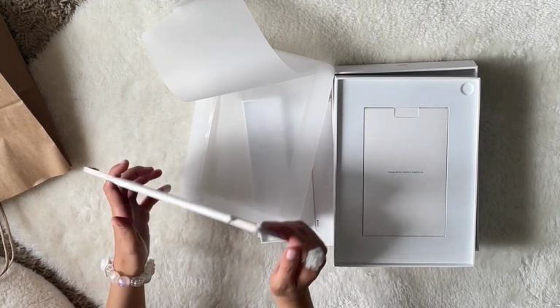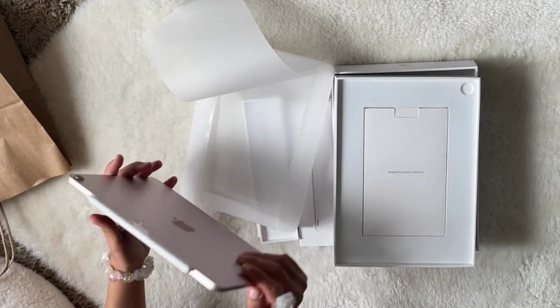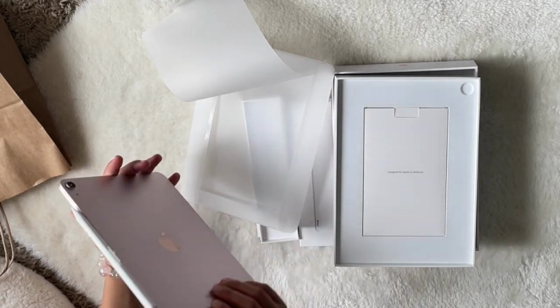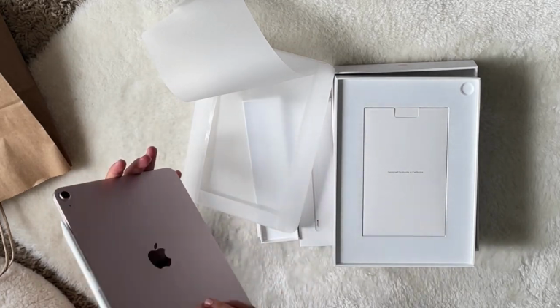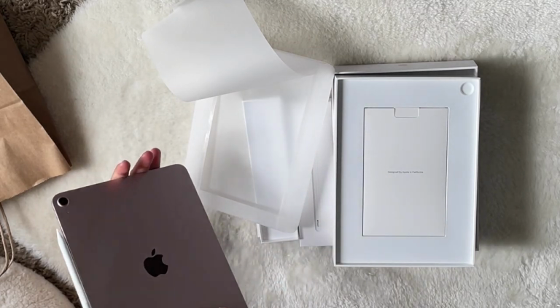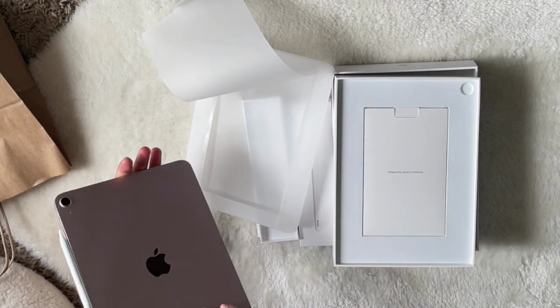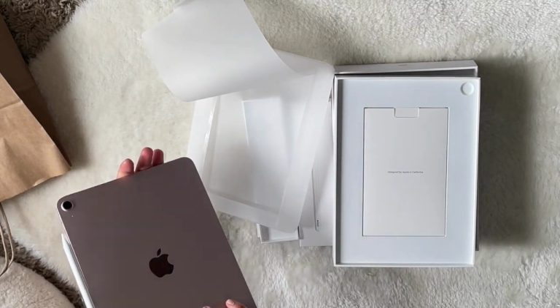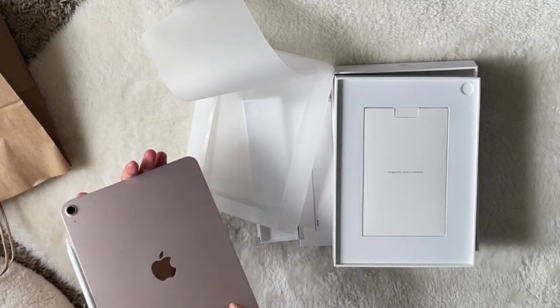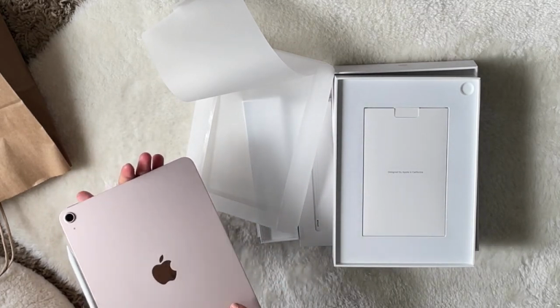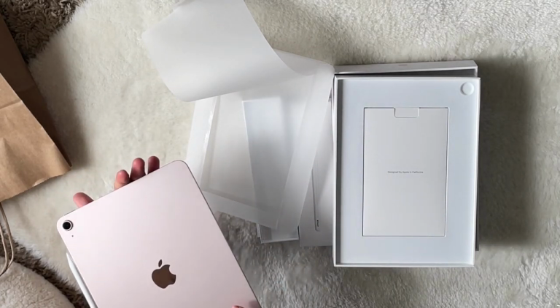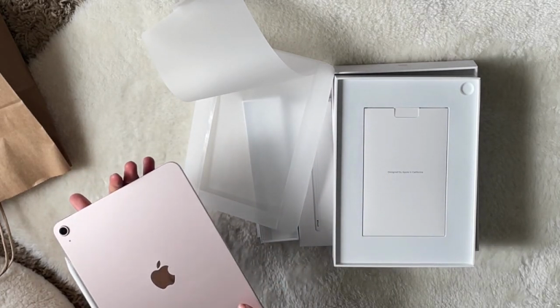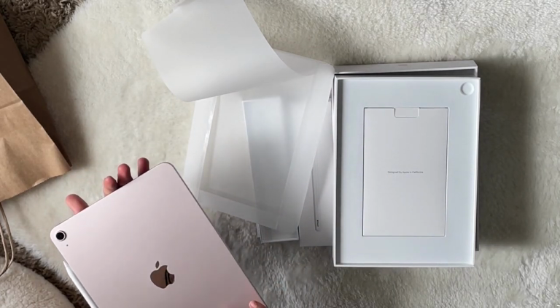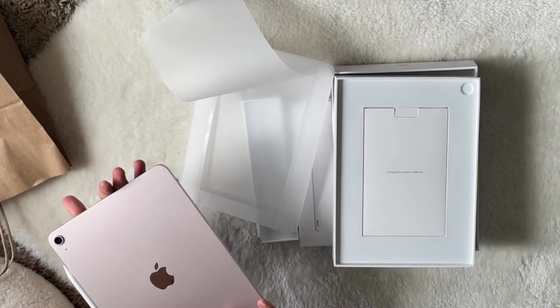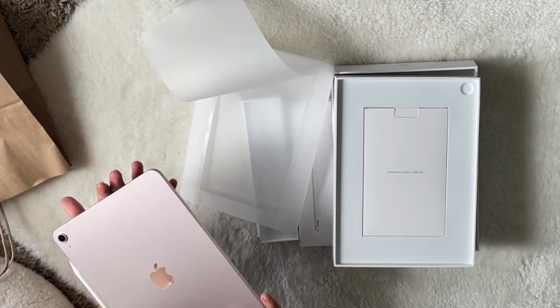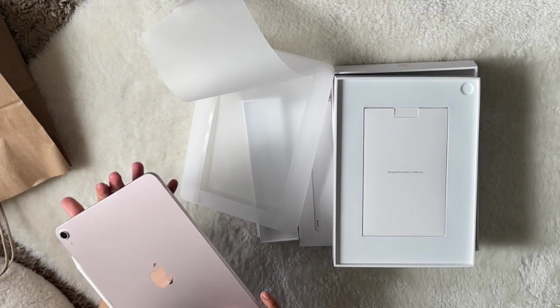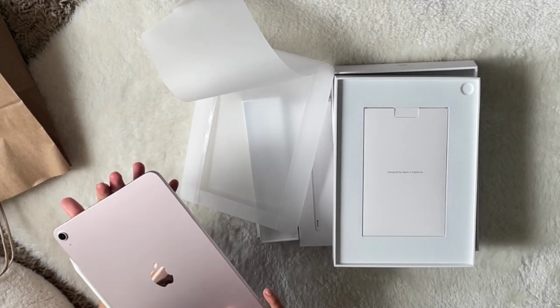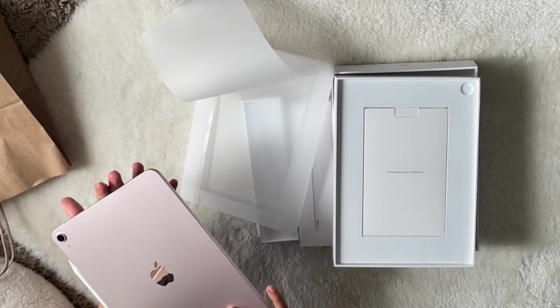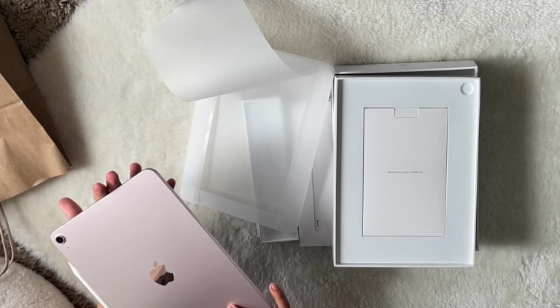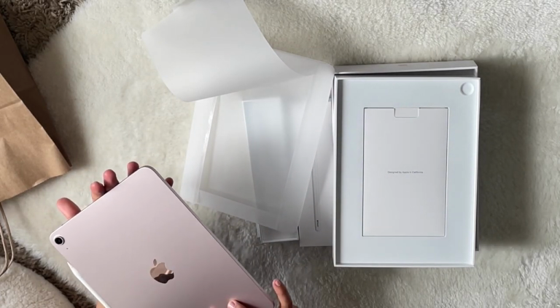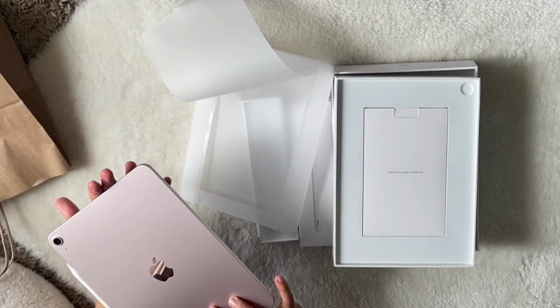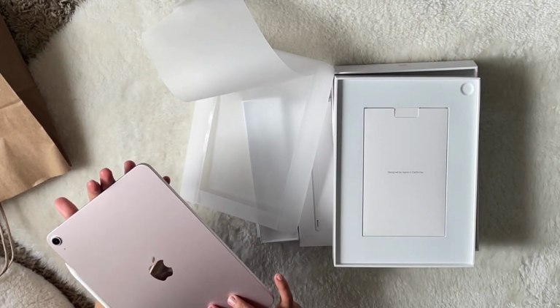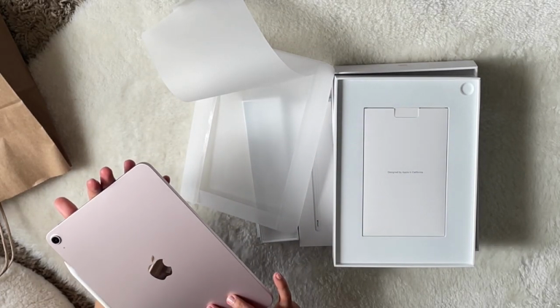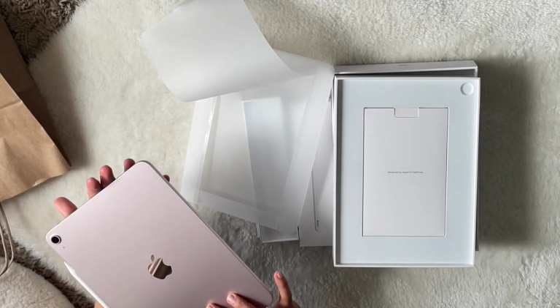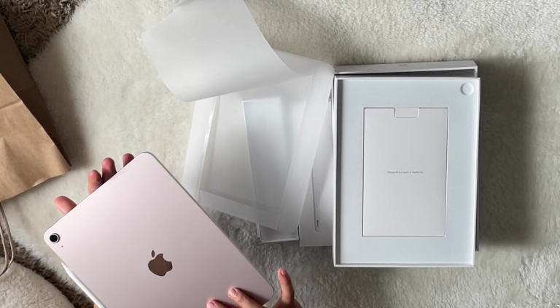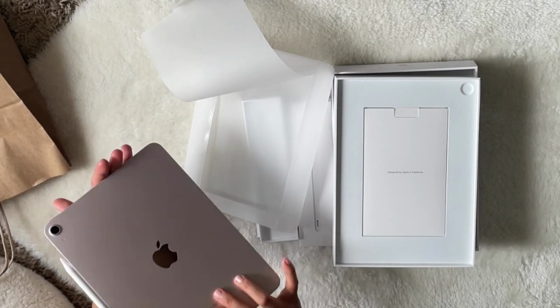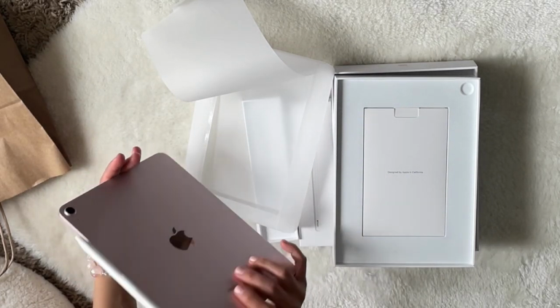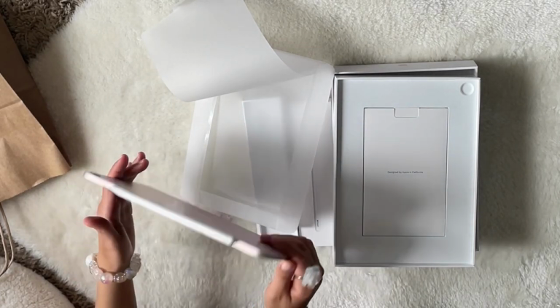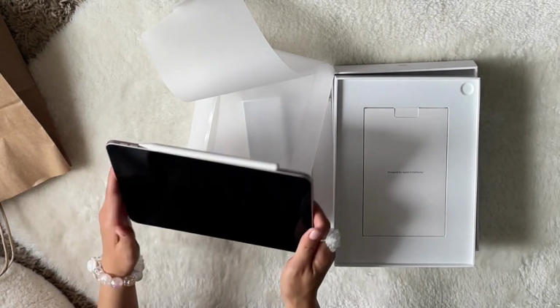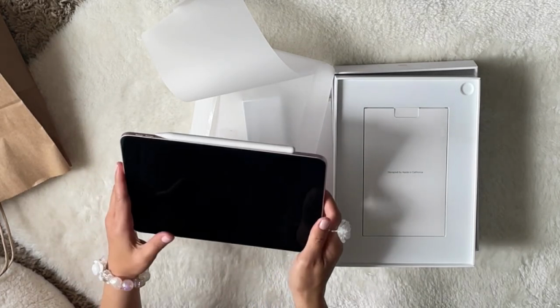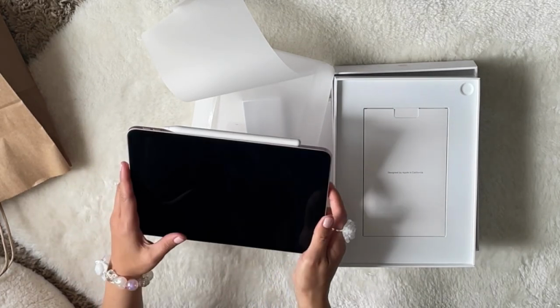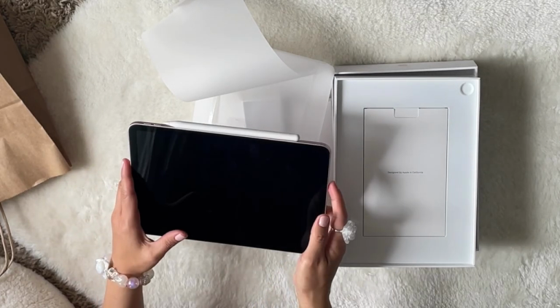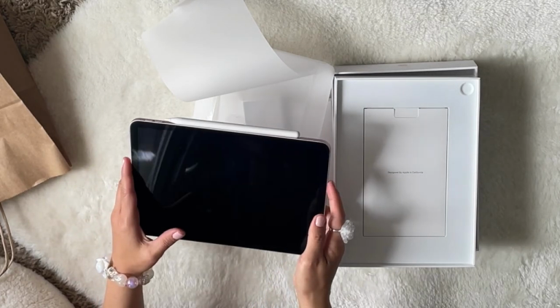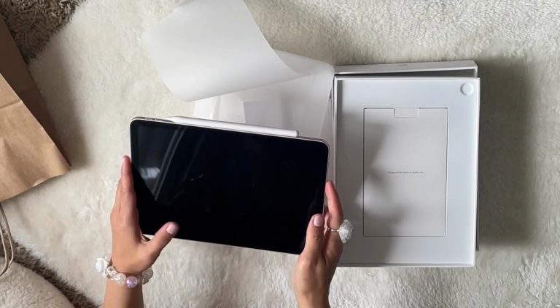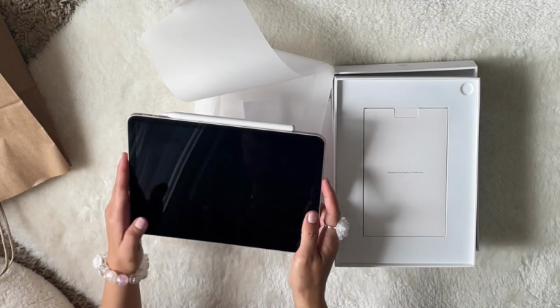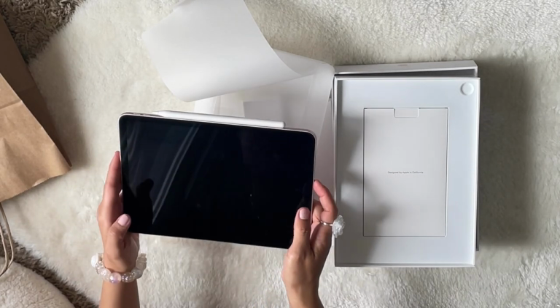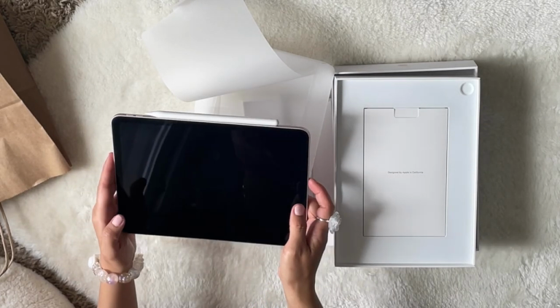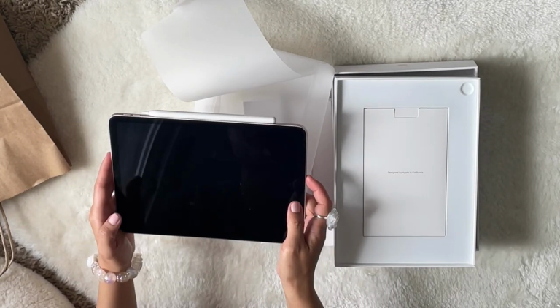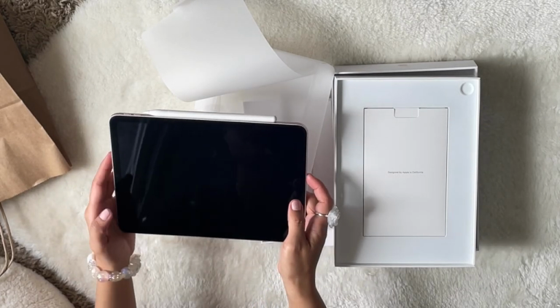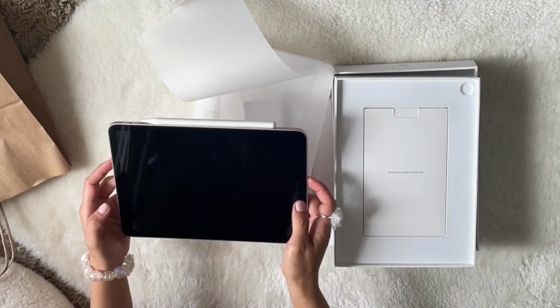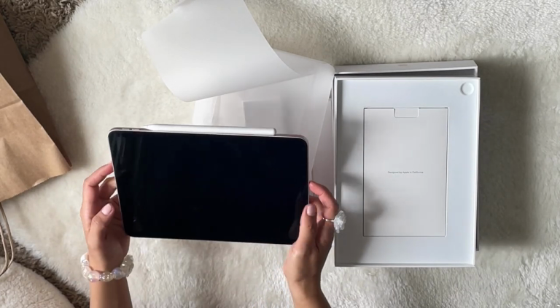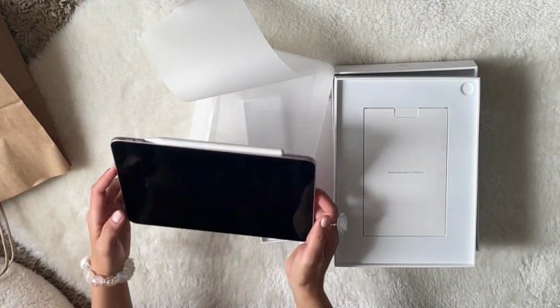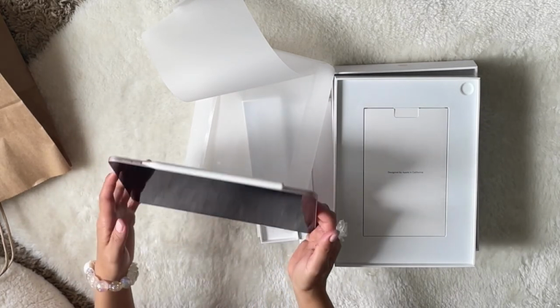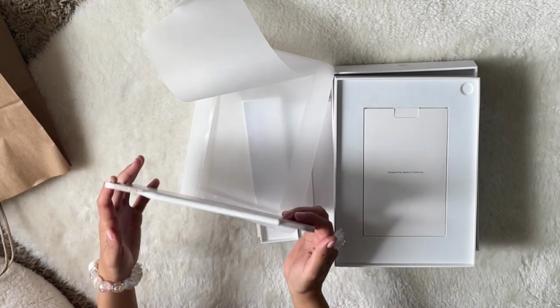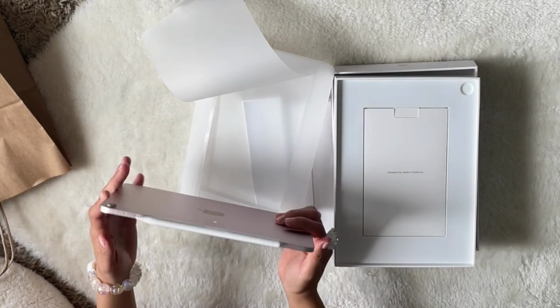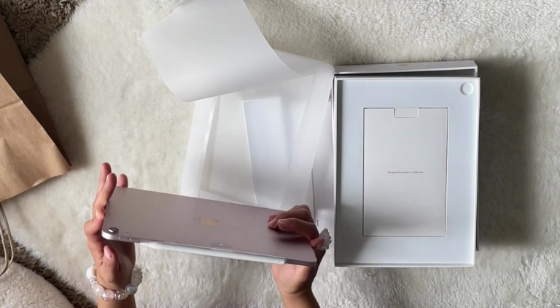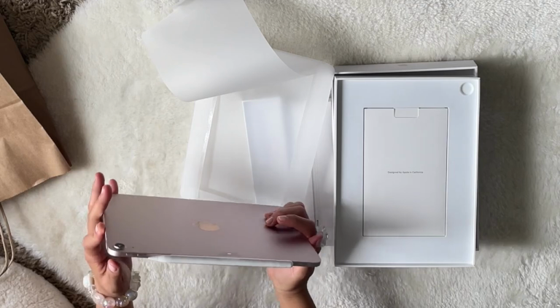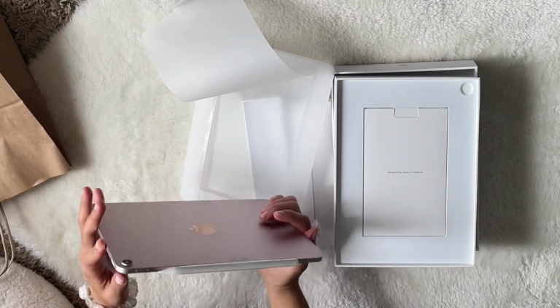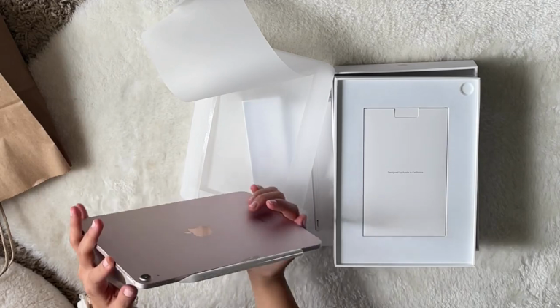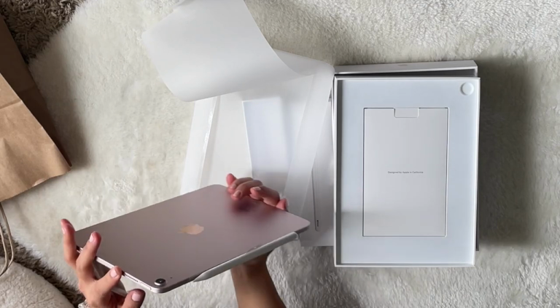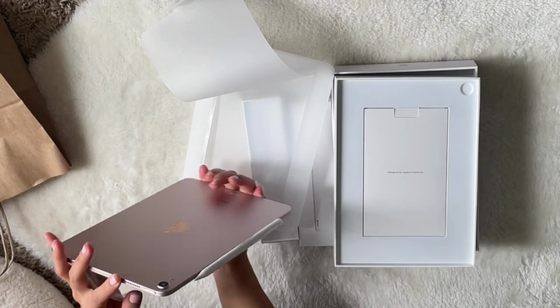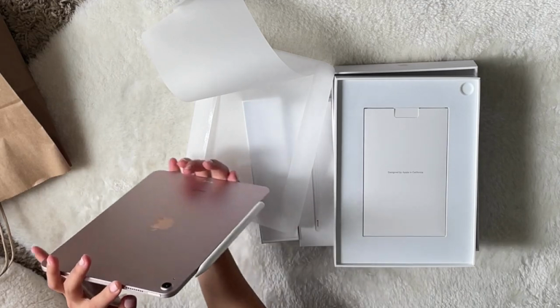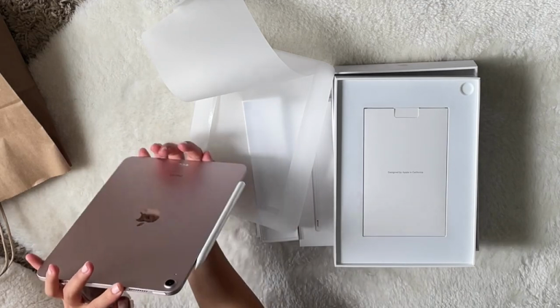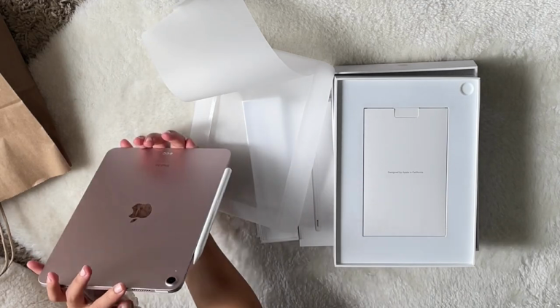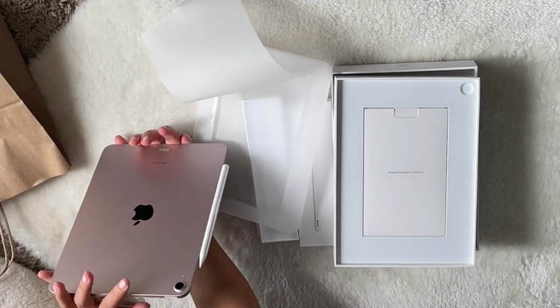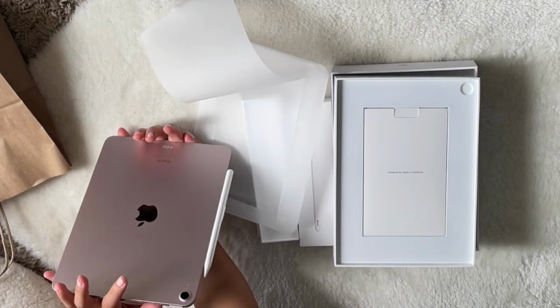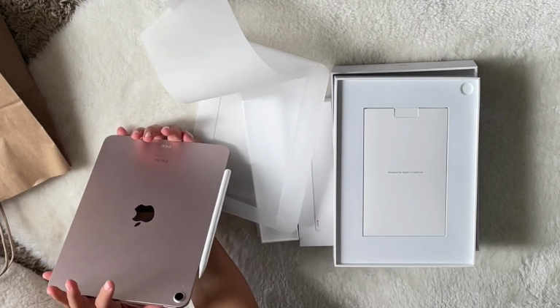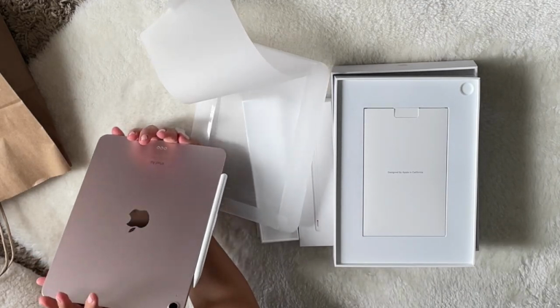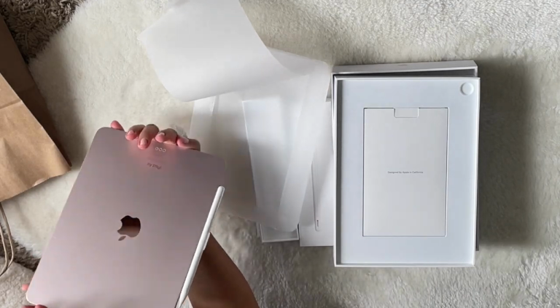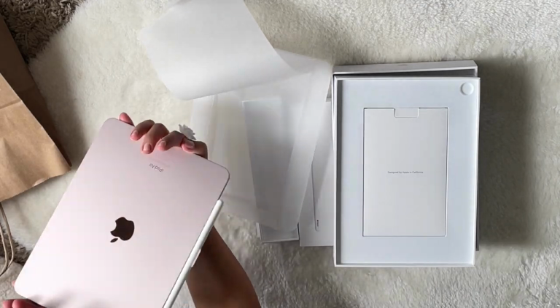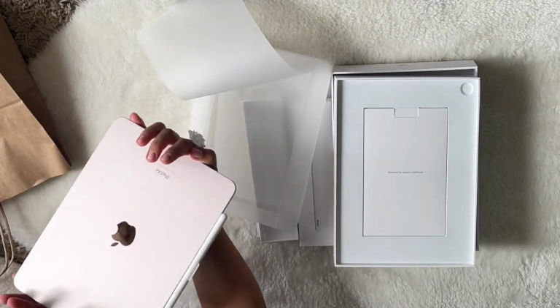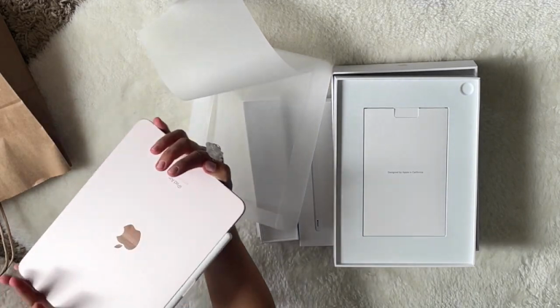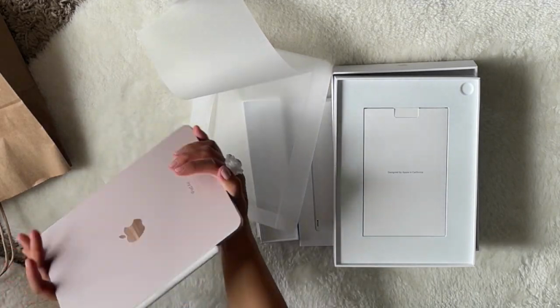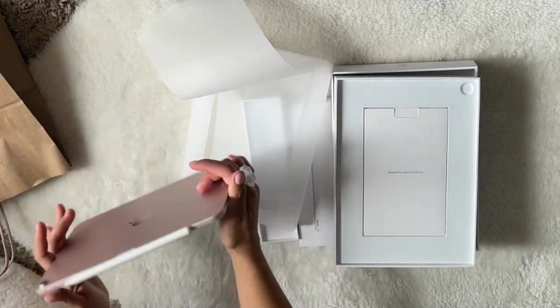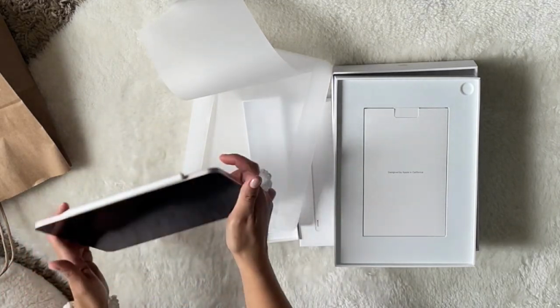So it's a magnet. Oh, I have to buy the cover.